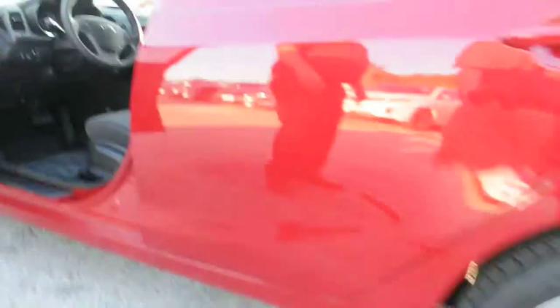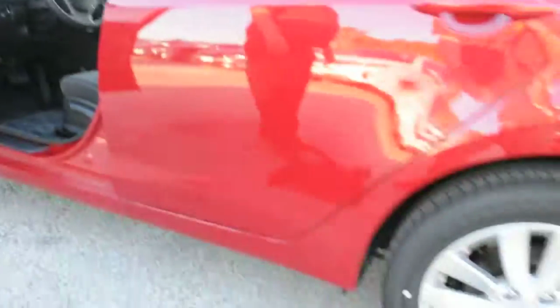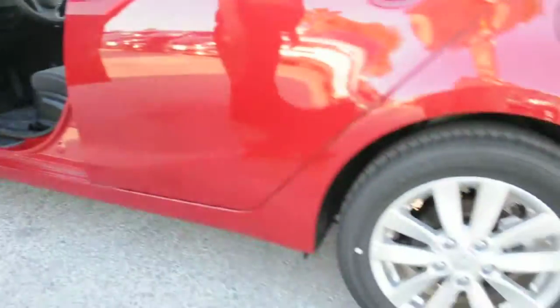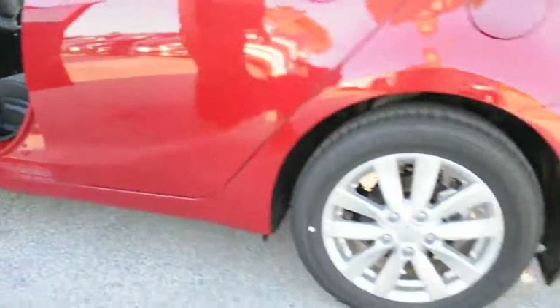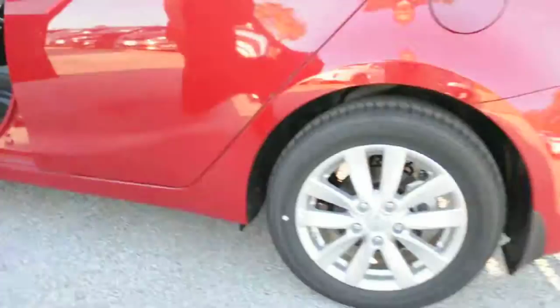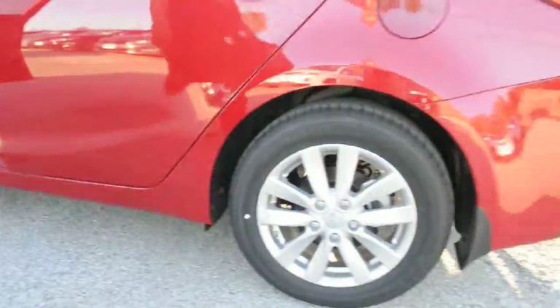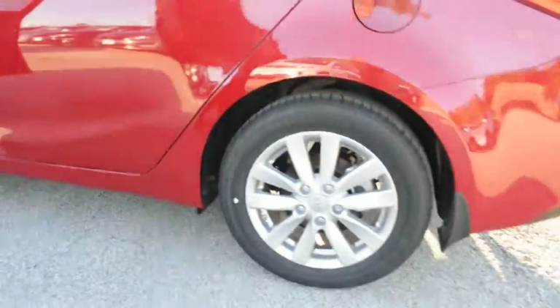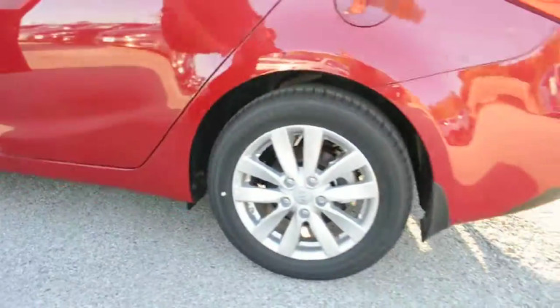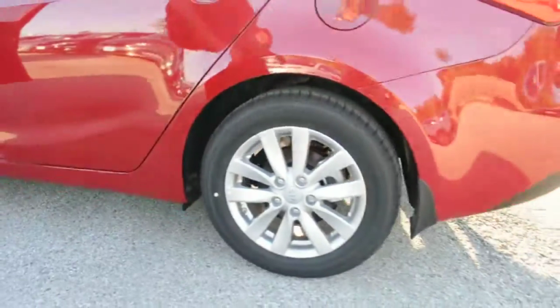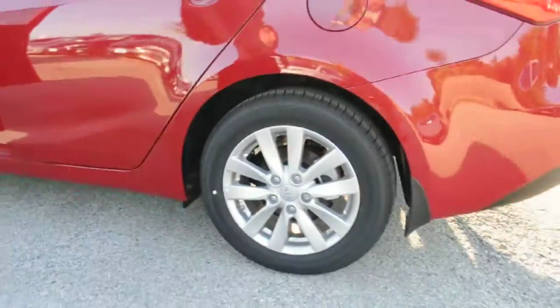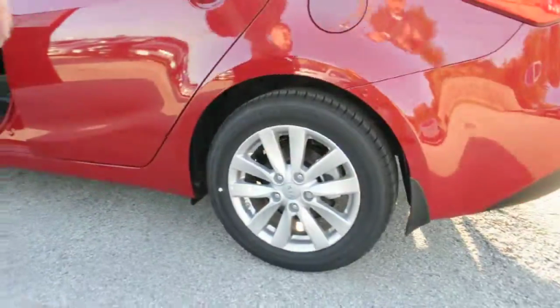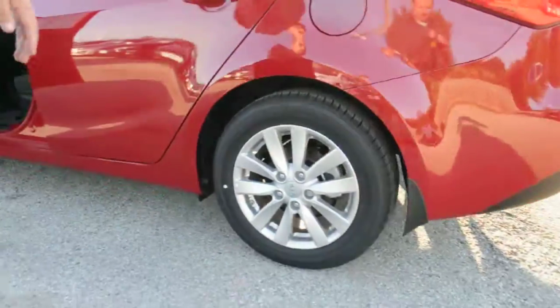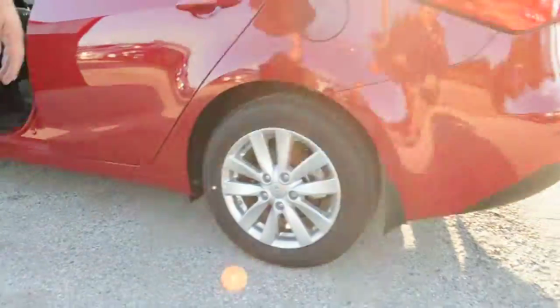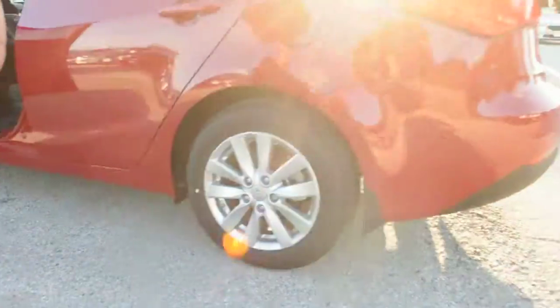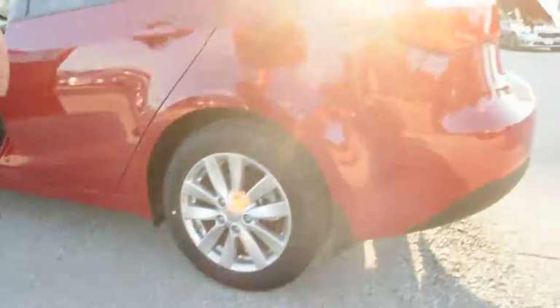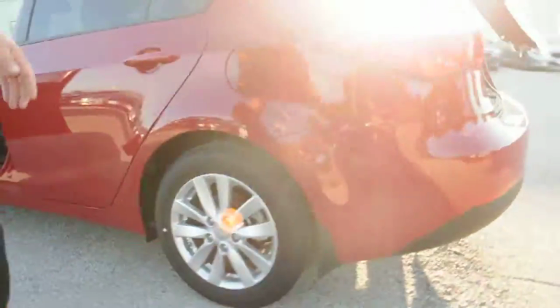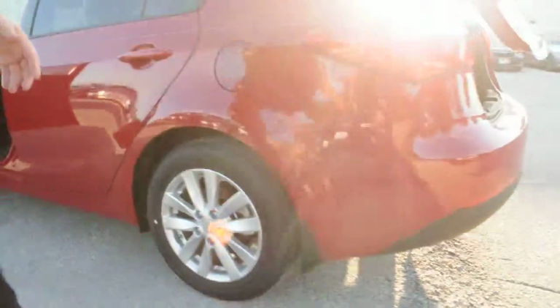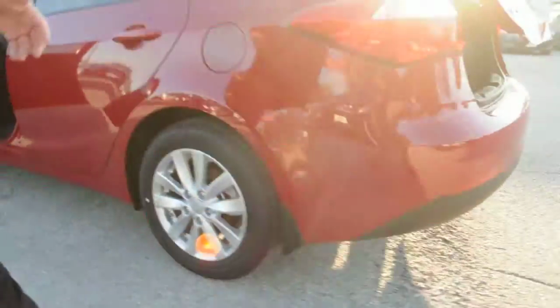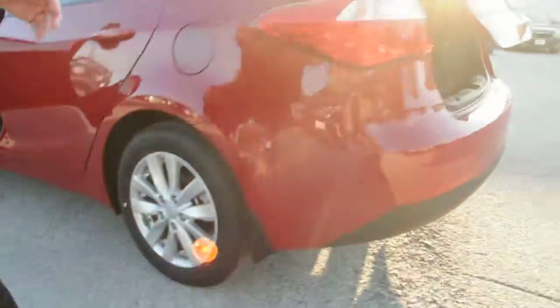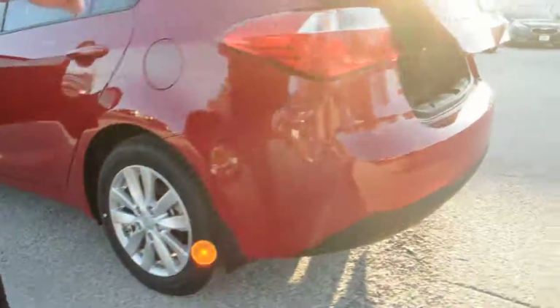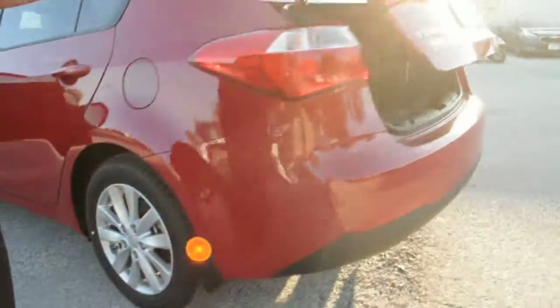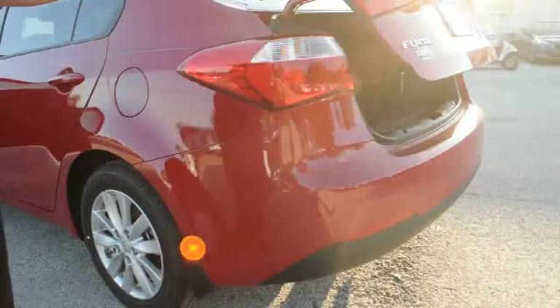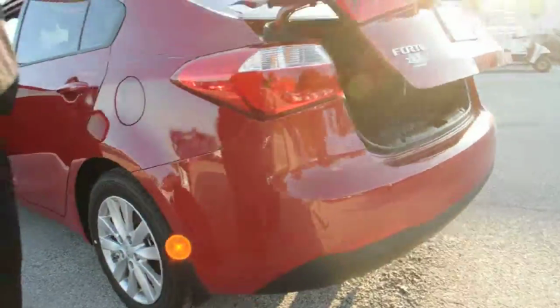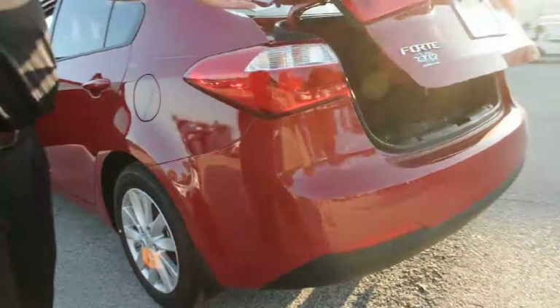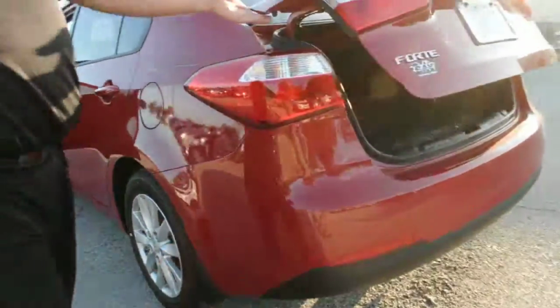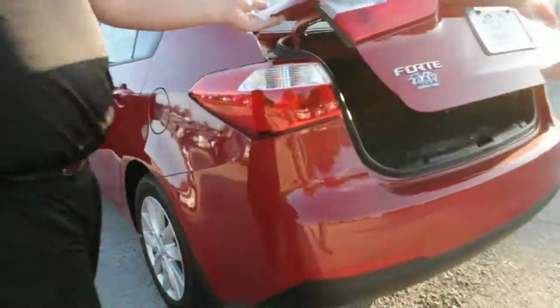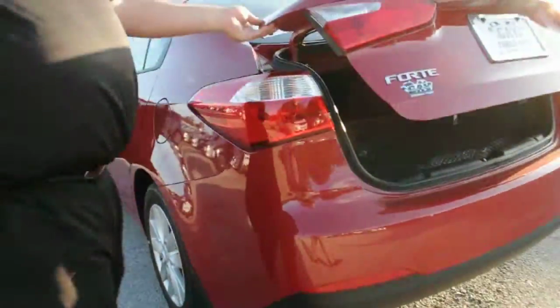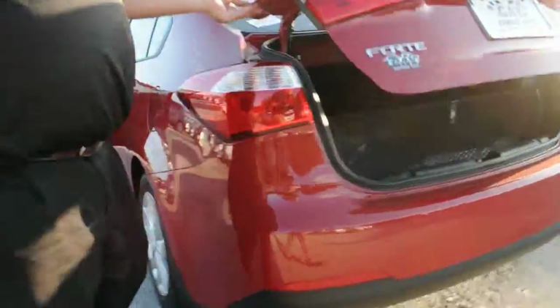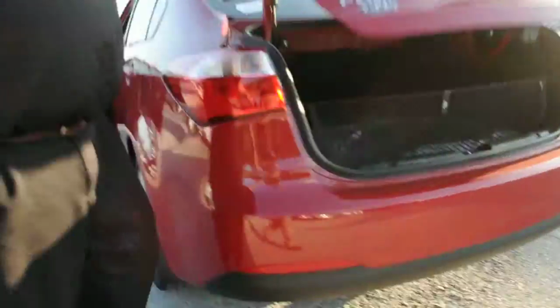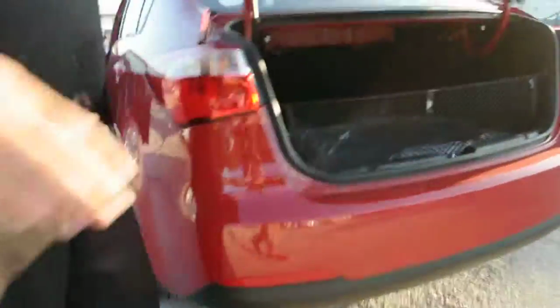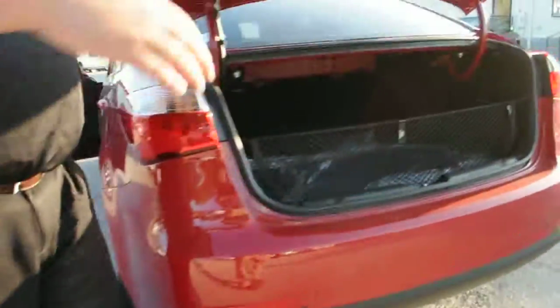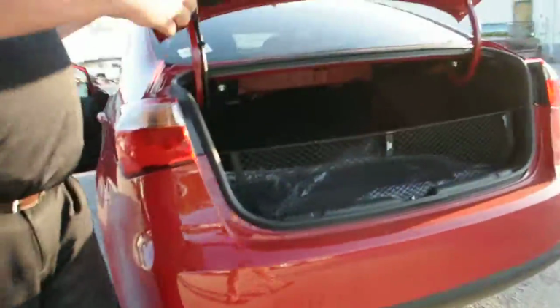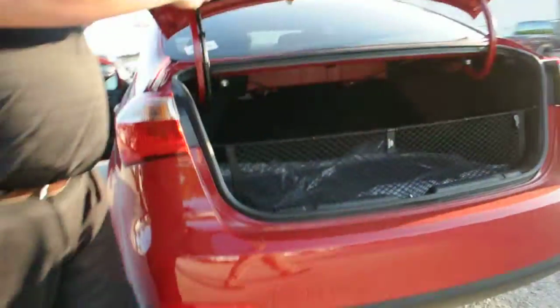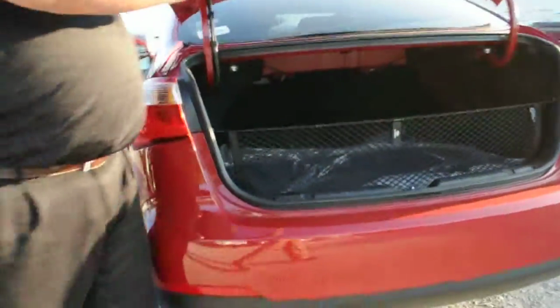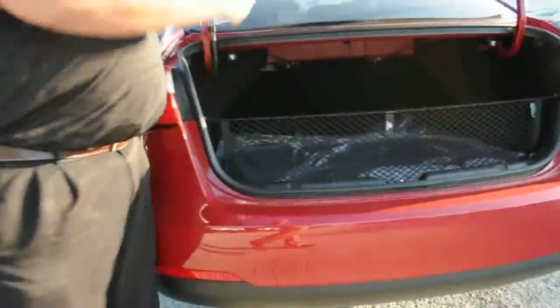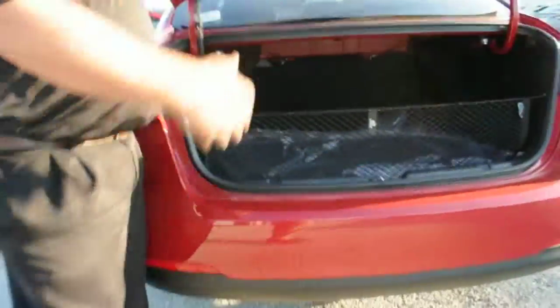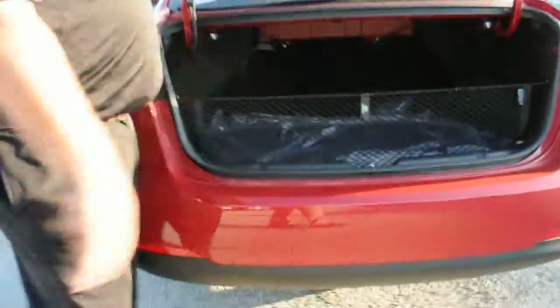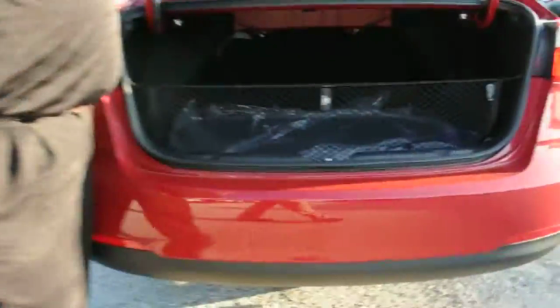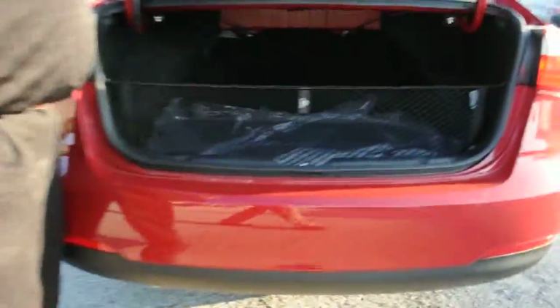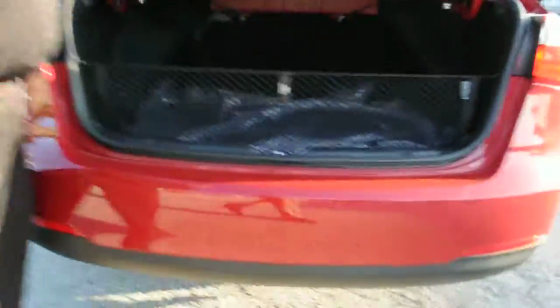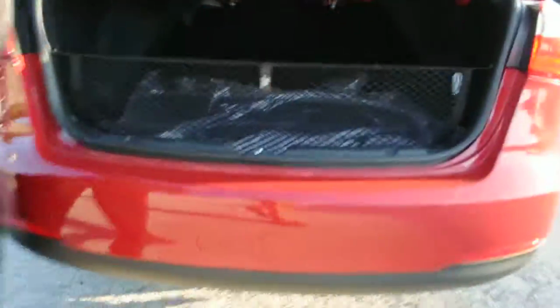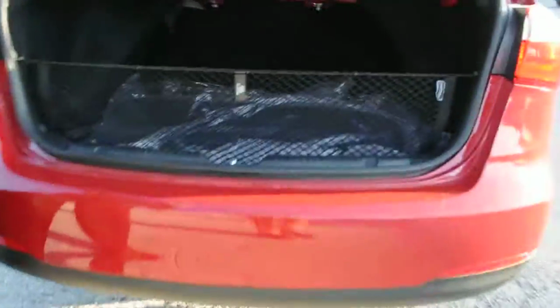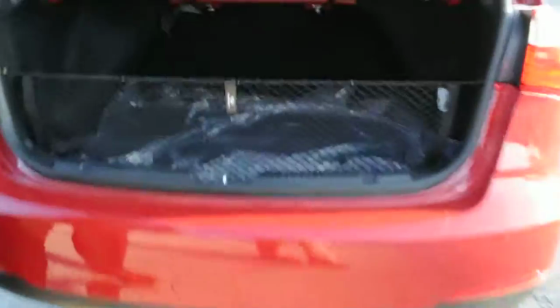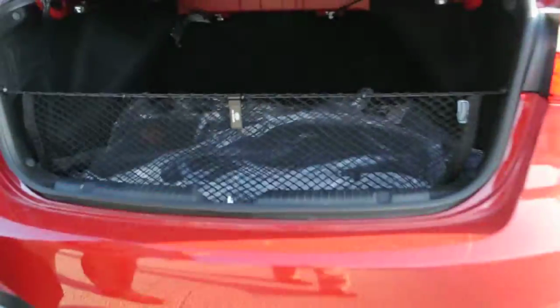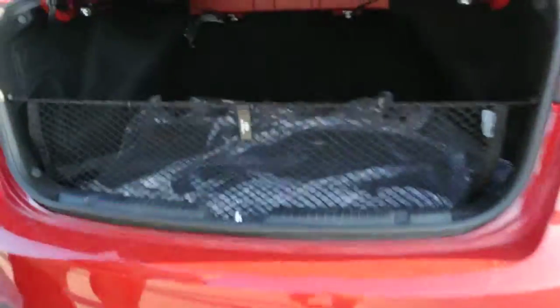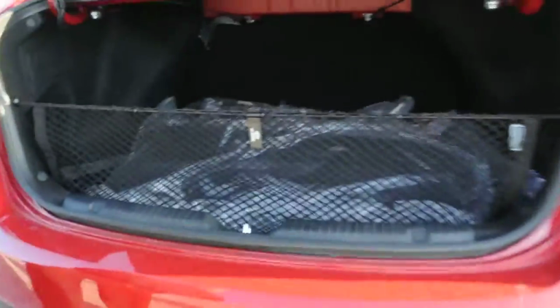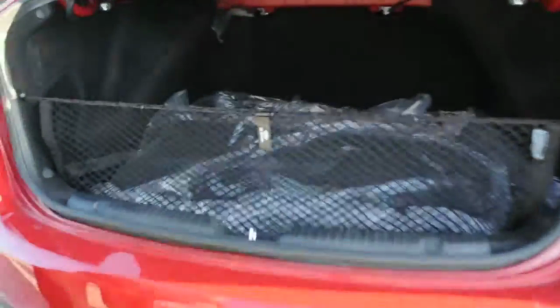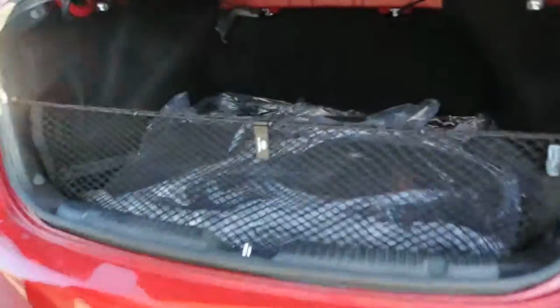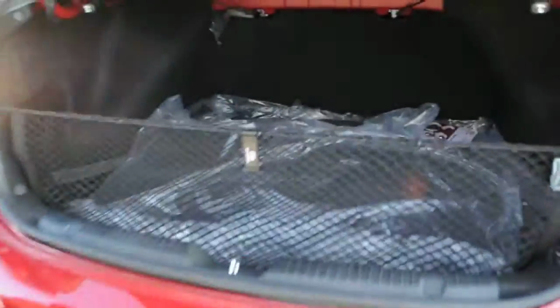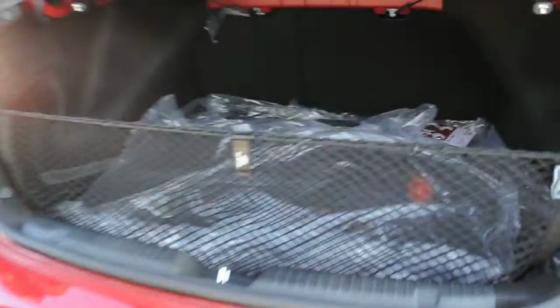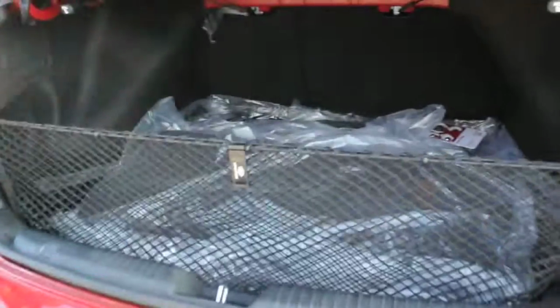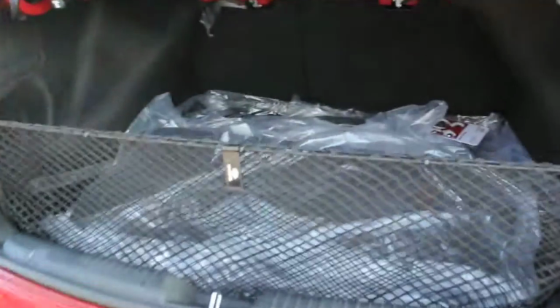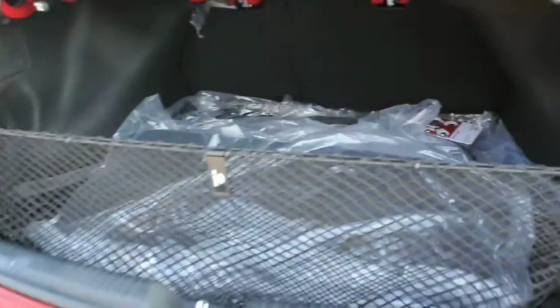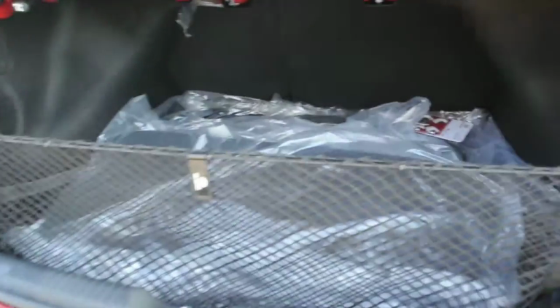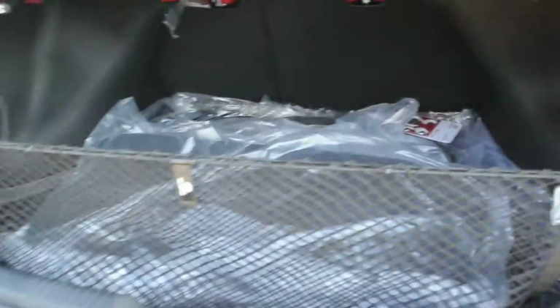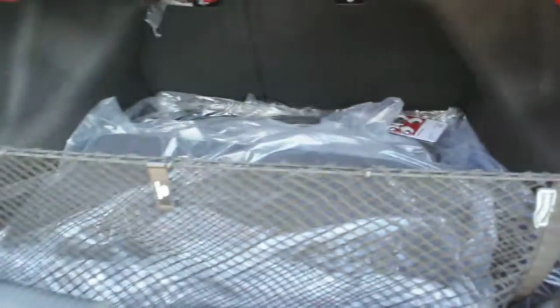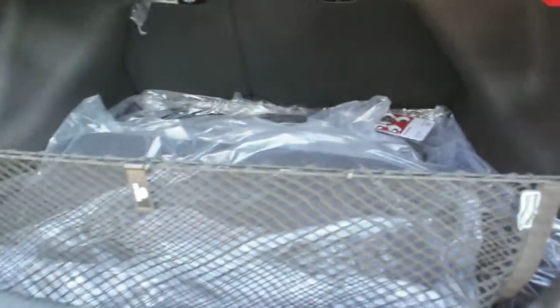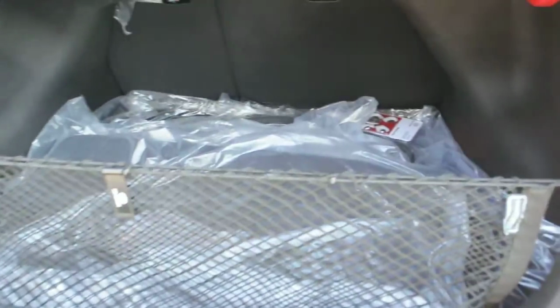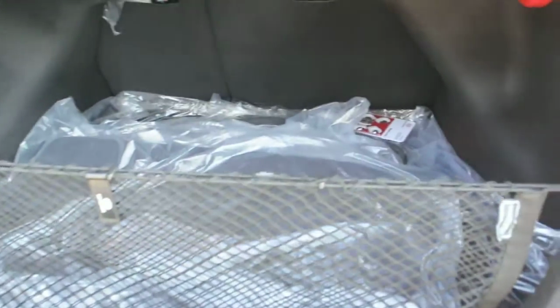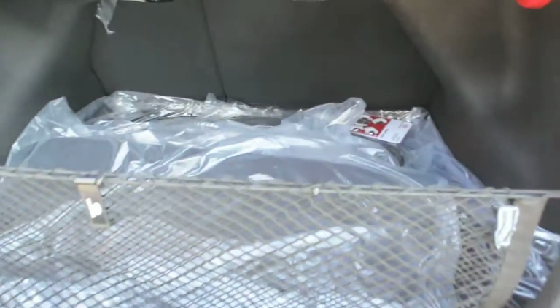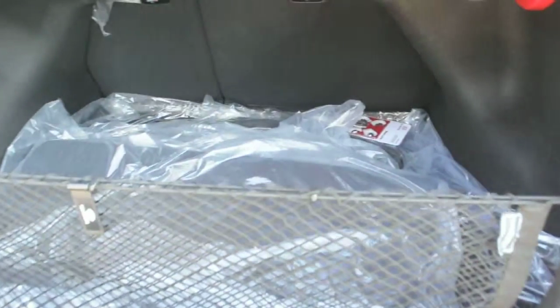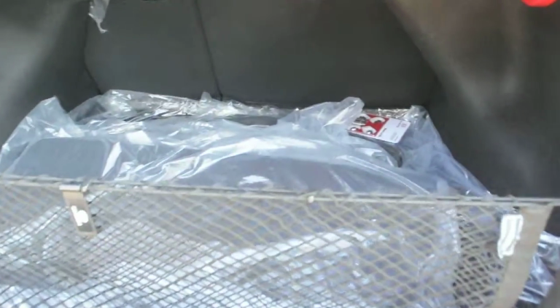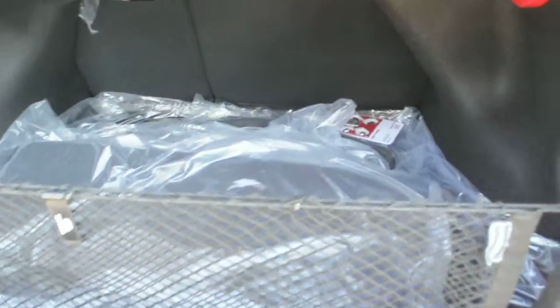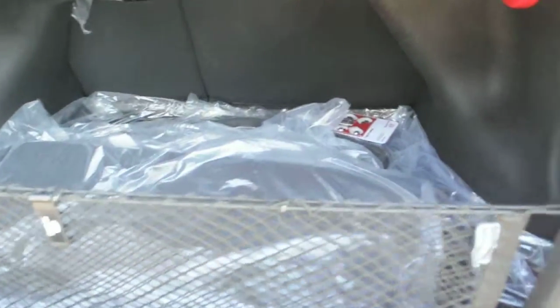As you go to the rear of the vehicle, we'll open the trunk and you'll notice you have an ample amount of trunk space to fit all your needs in a compact vehicle.